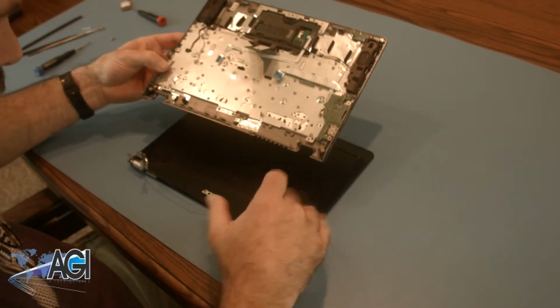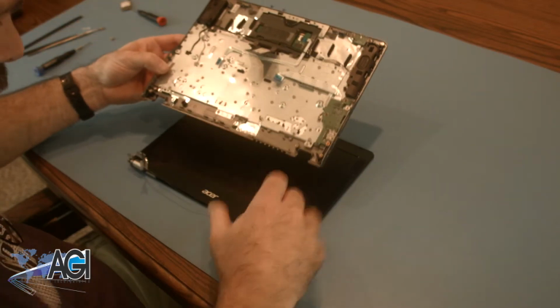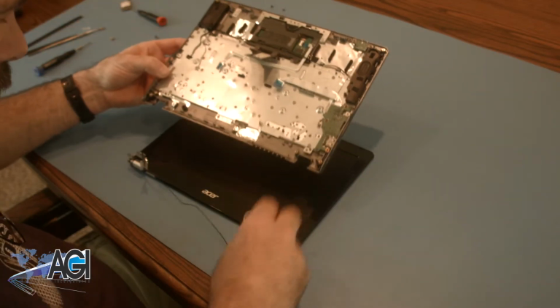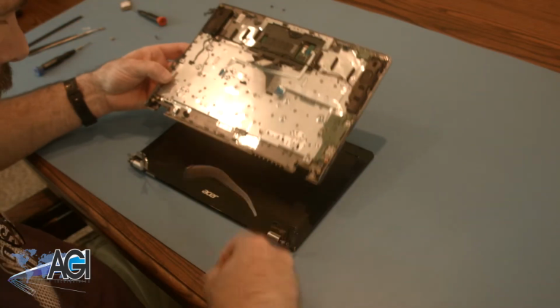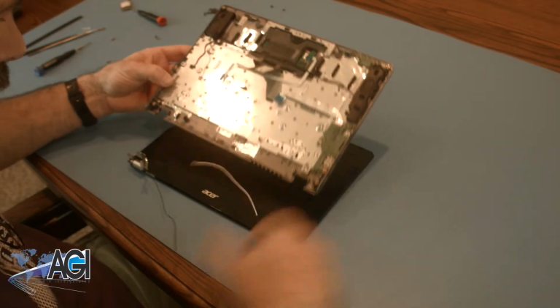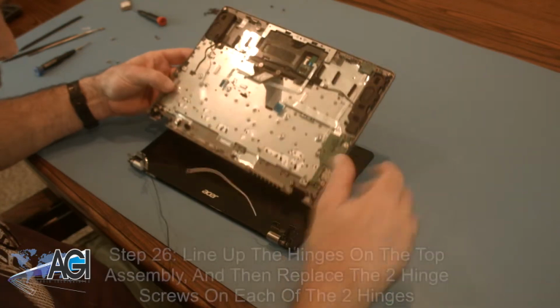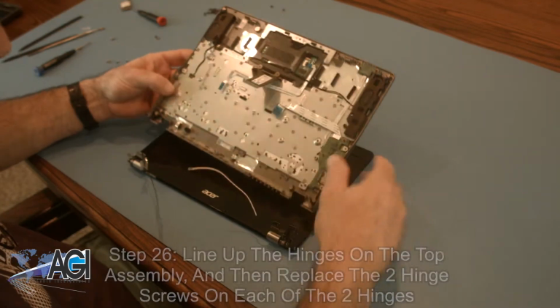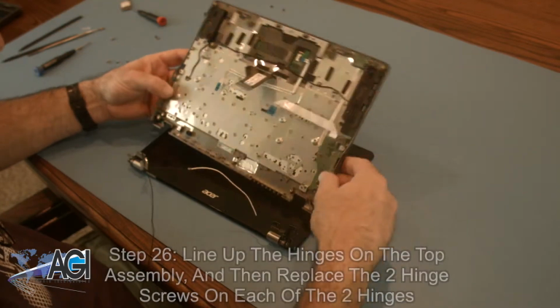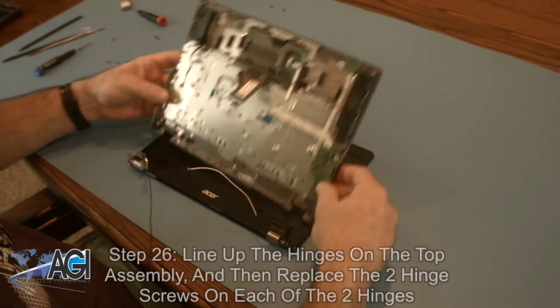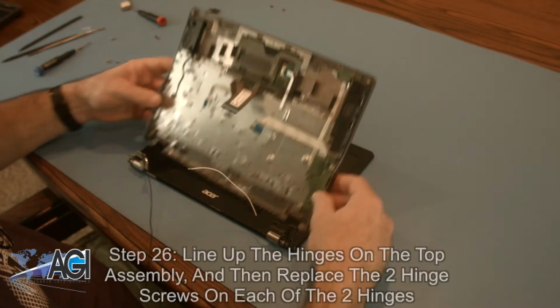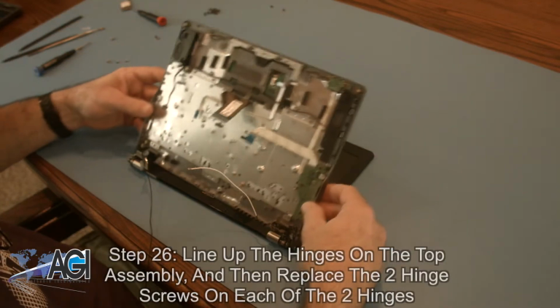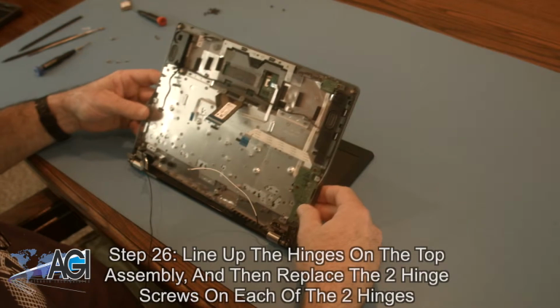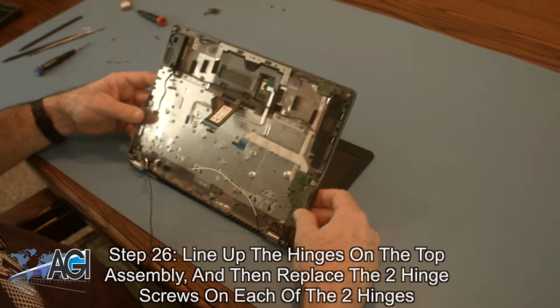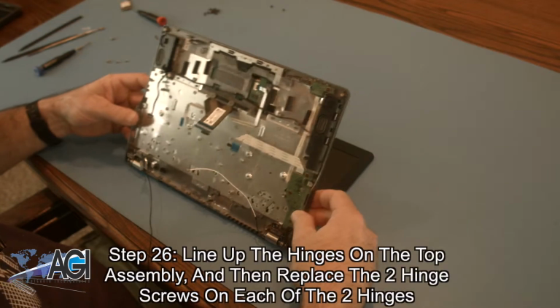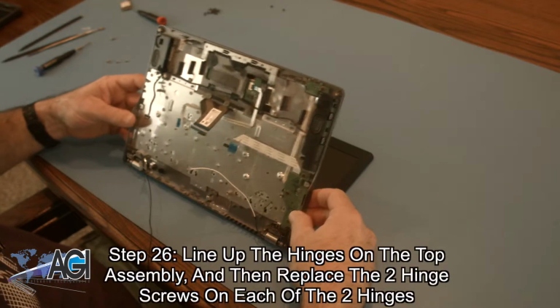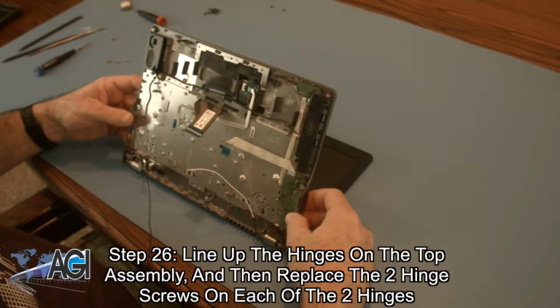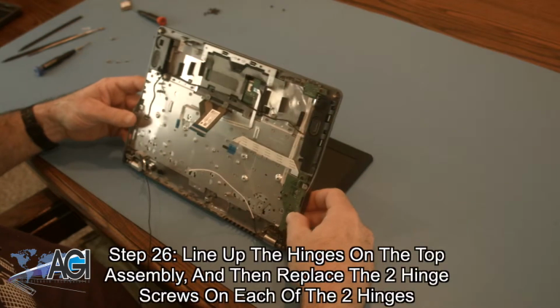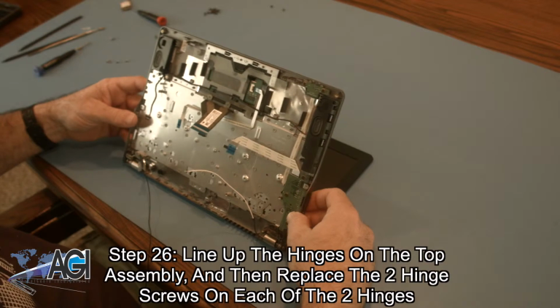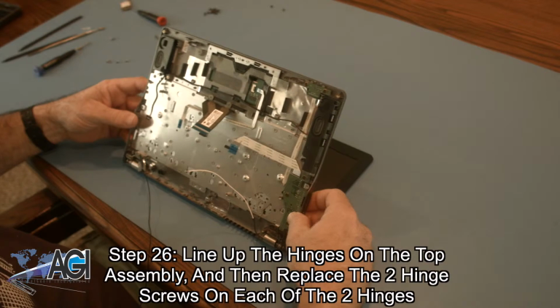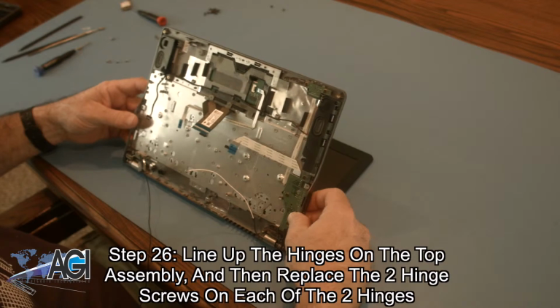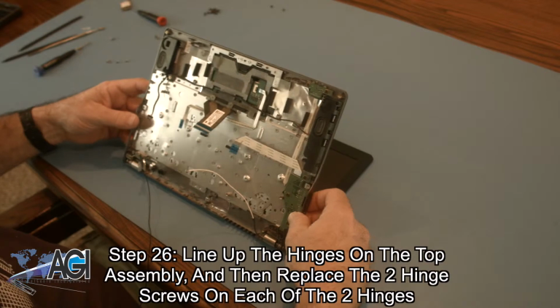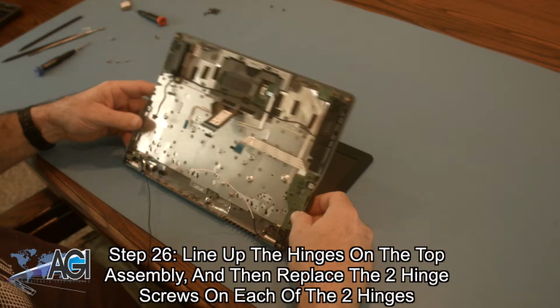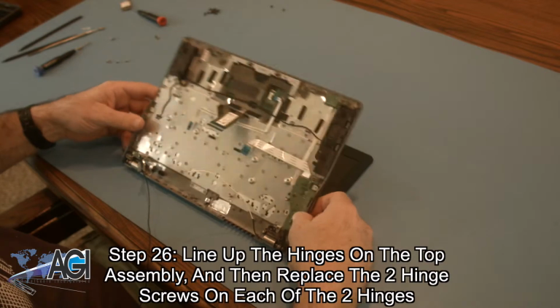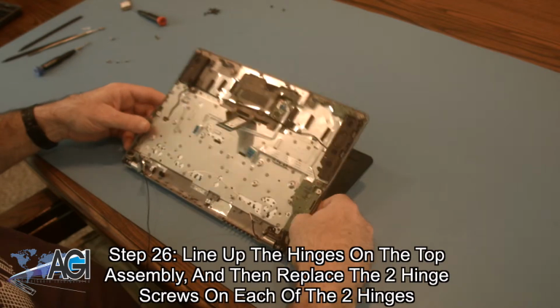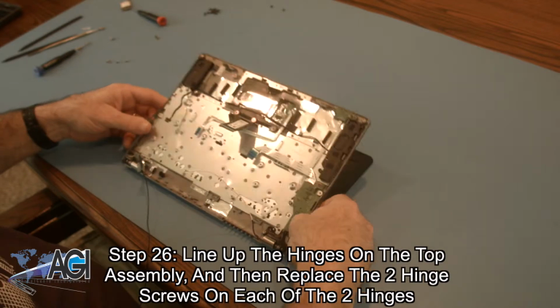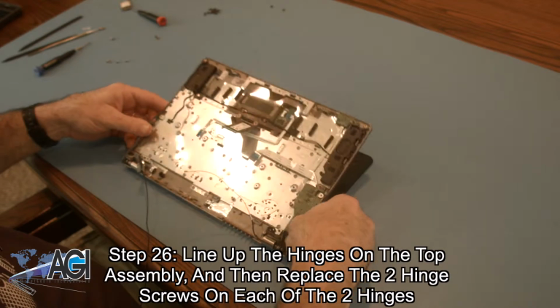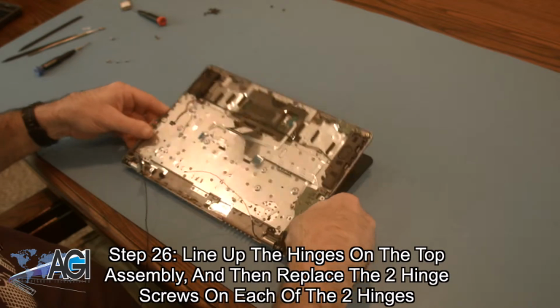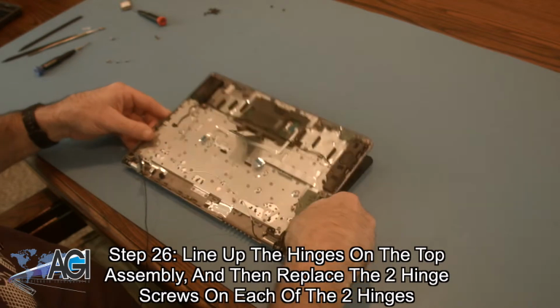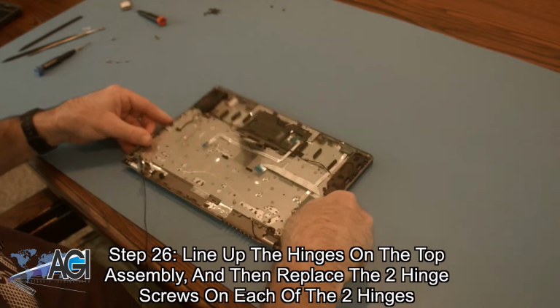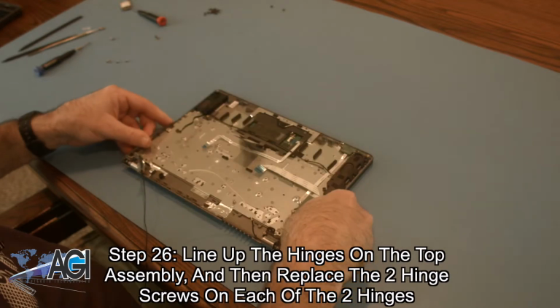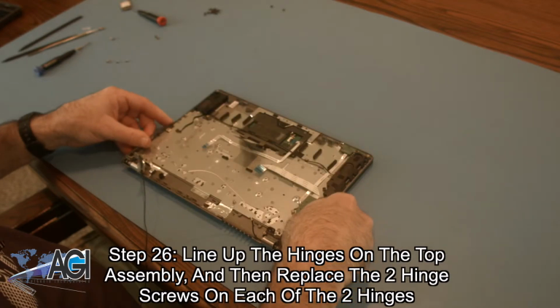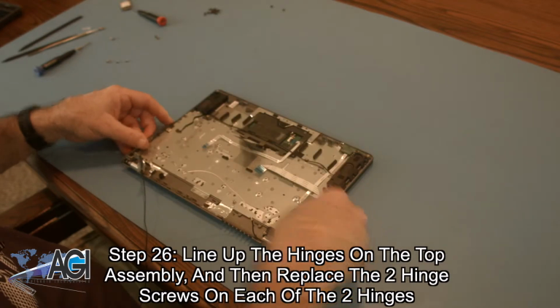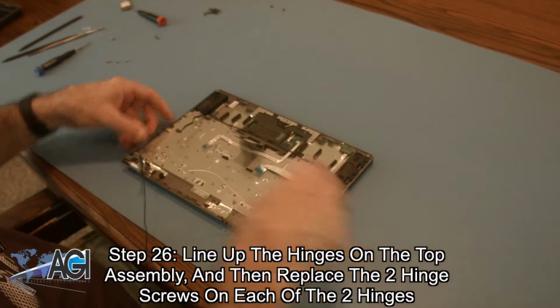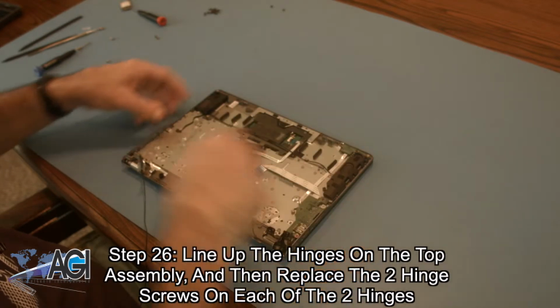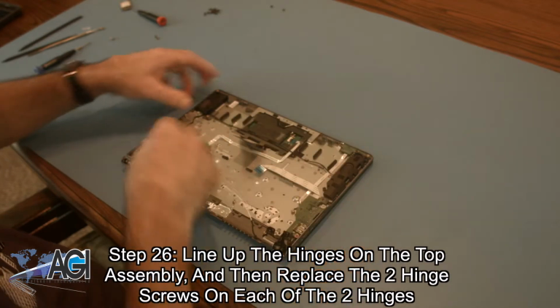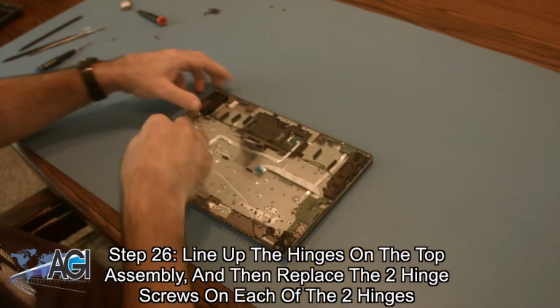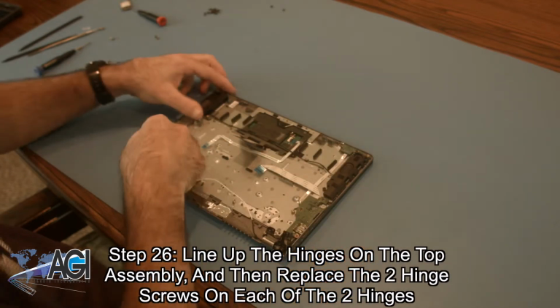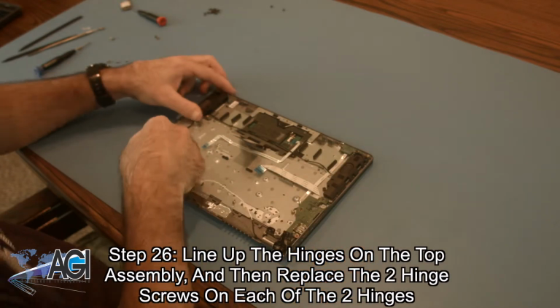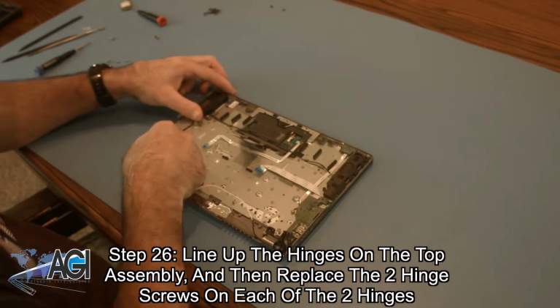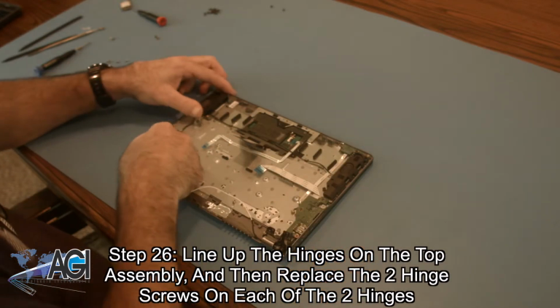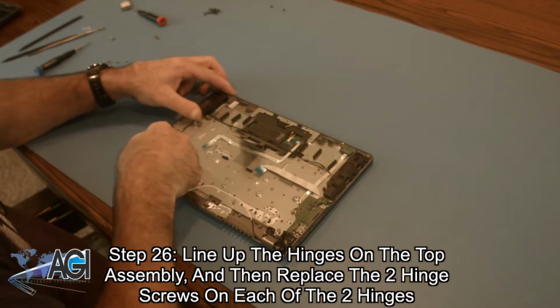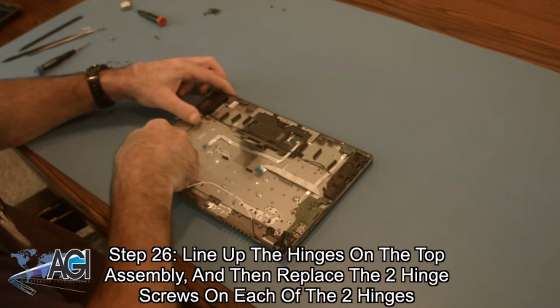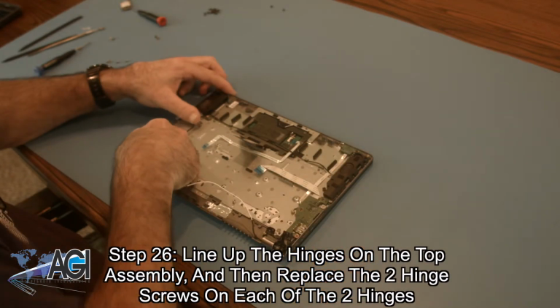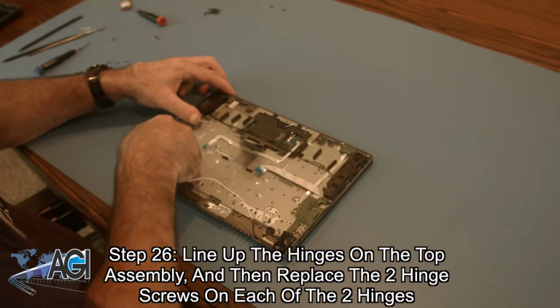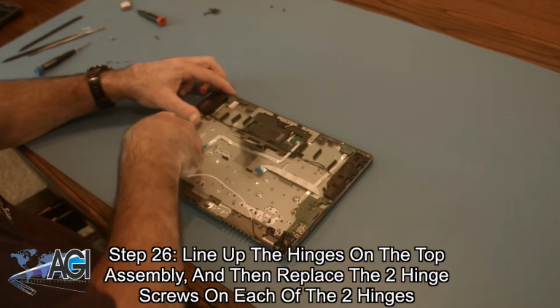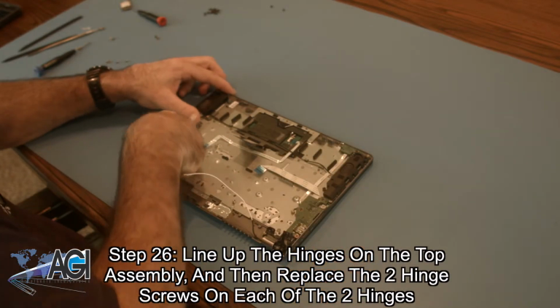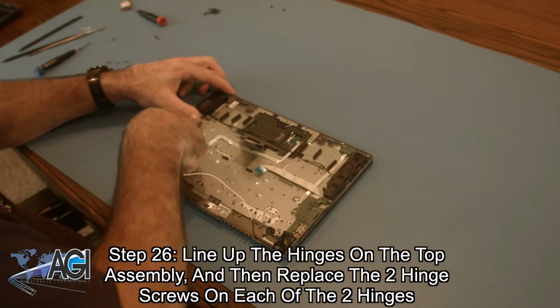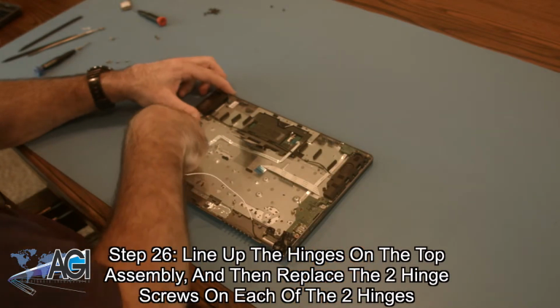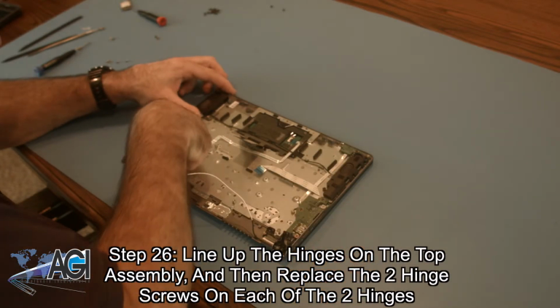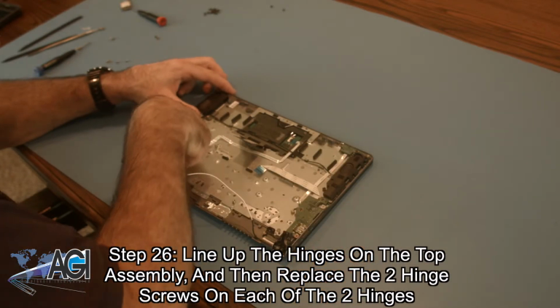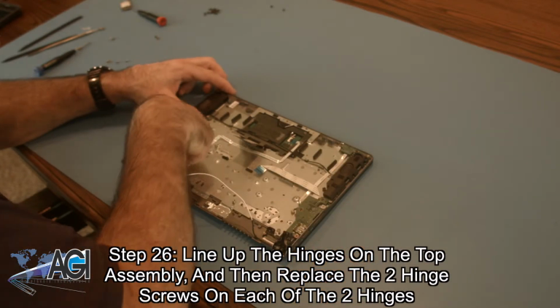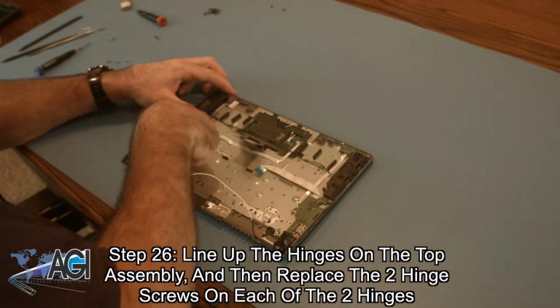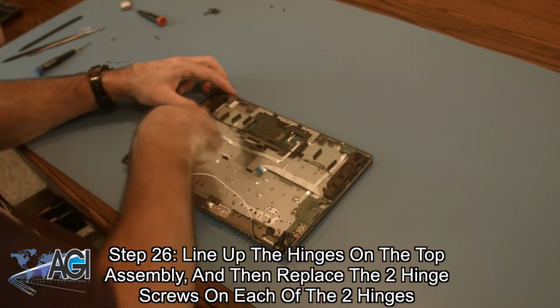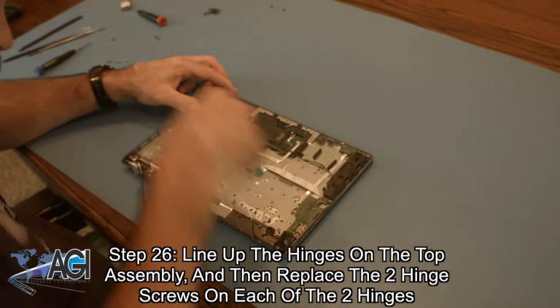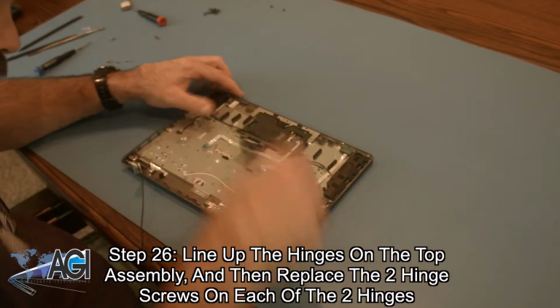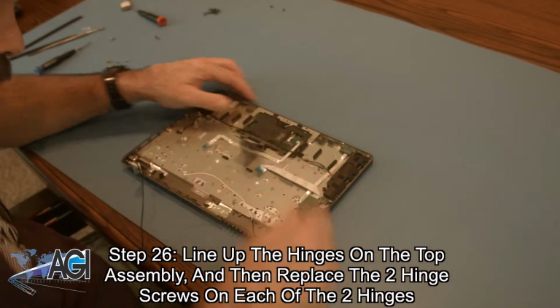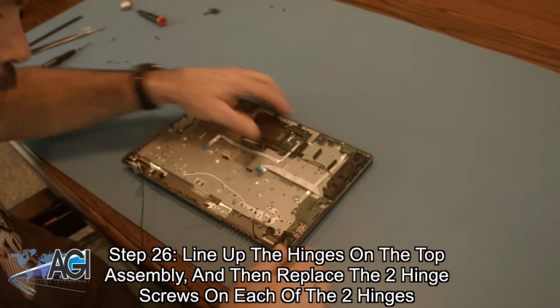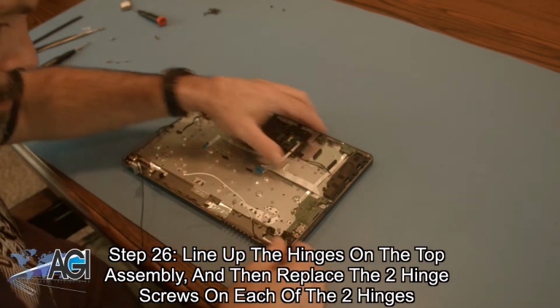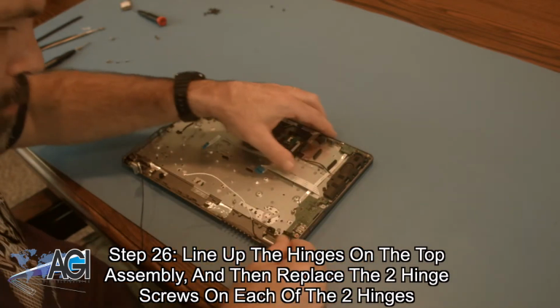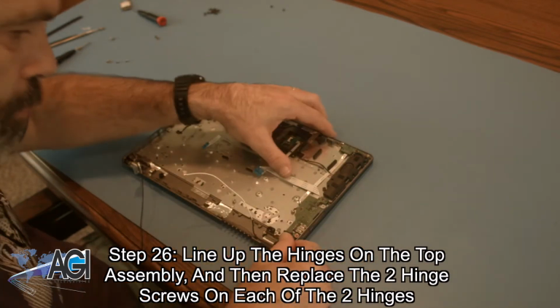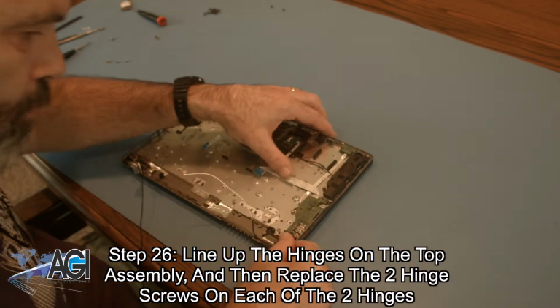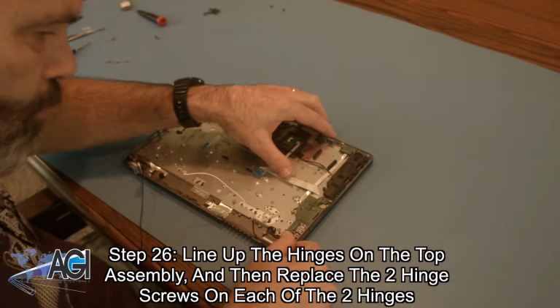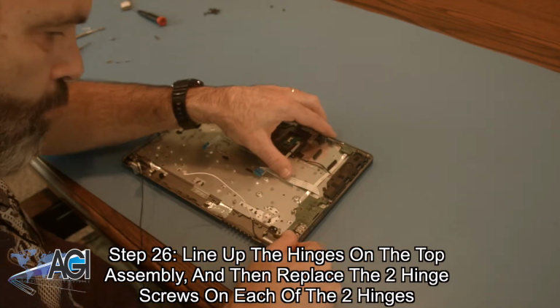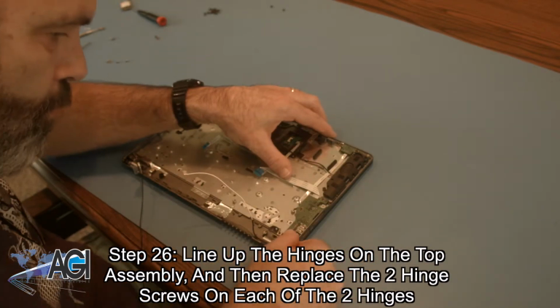Next, you will line up the hinges on the top assembly and replace the two hinge screws in each of the two hinges.